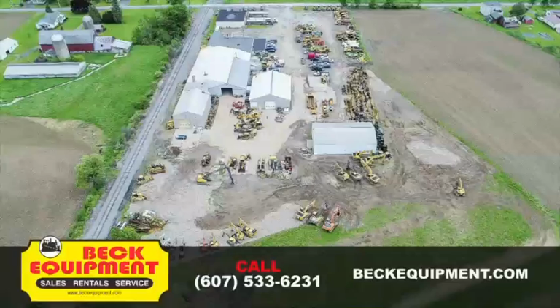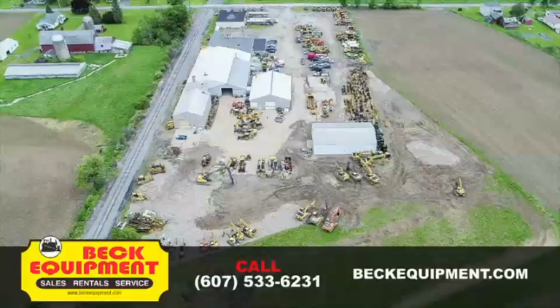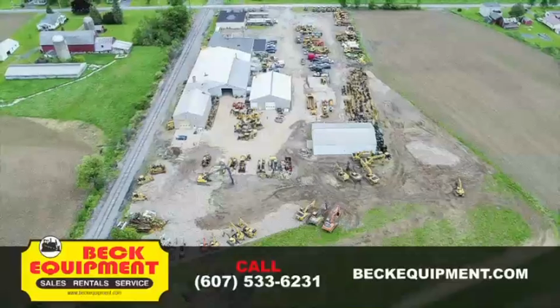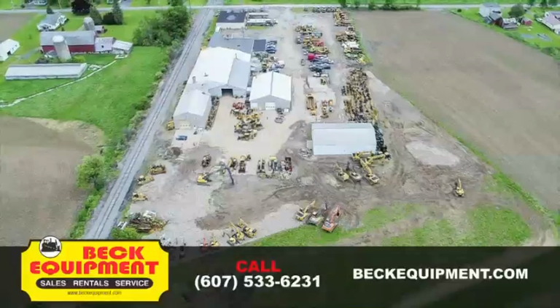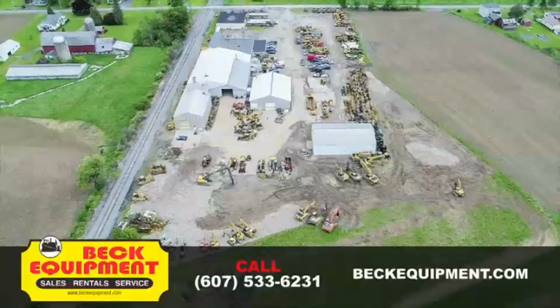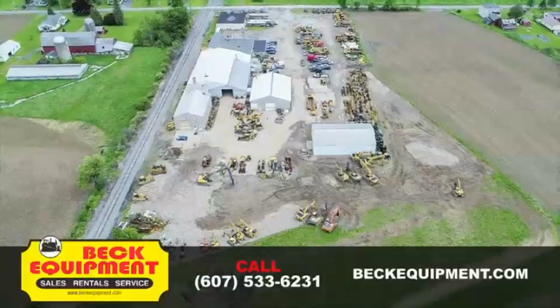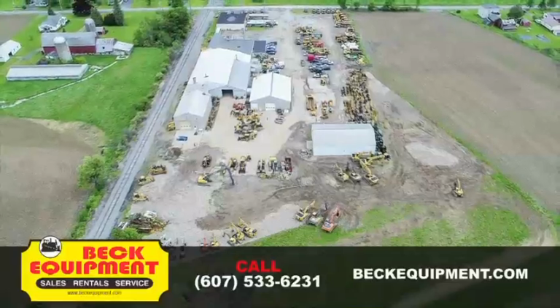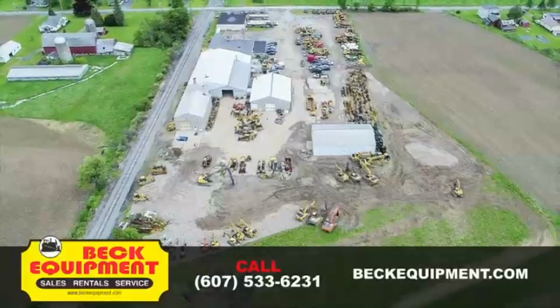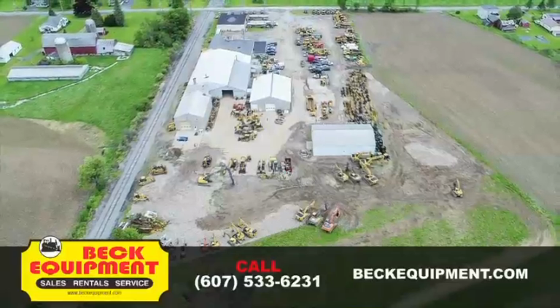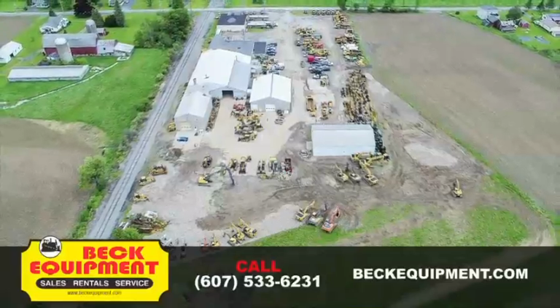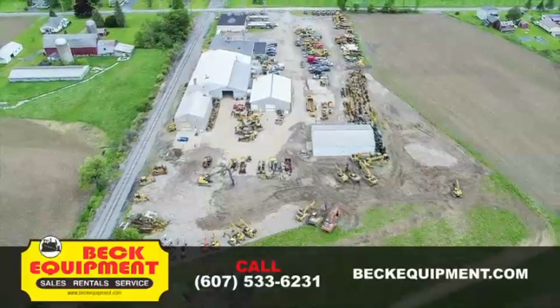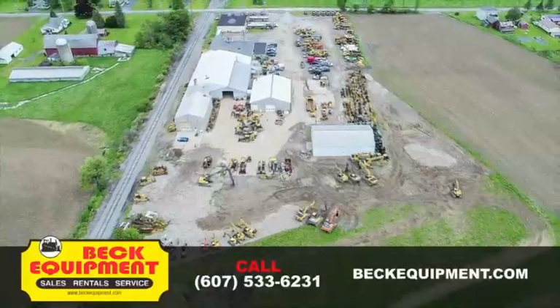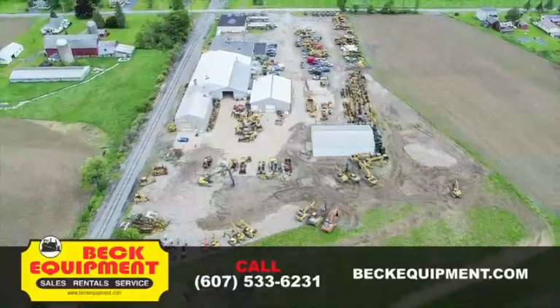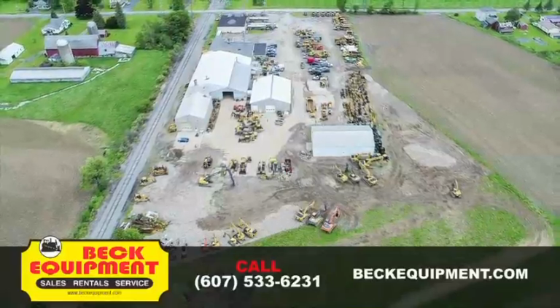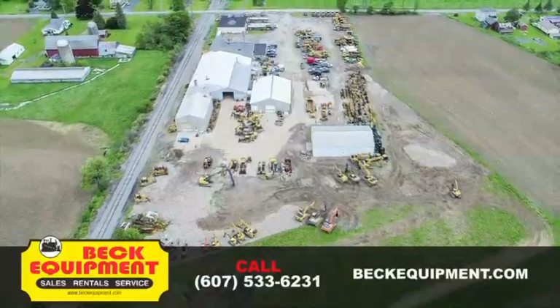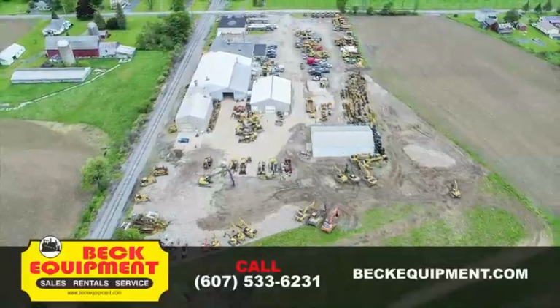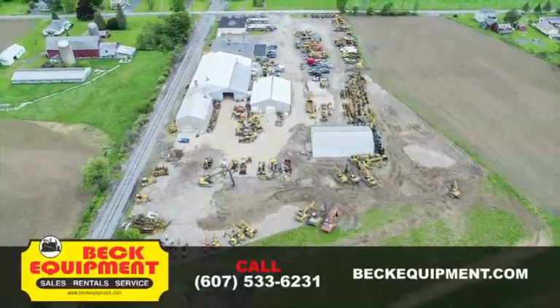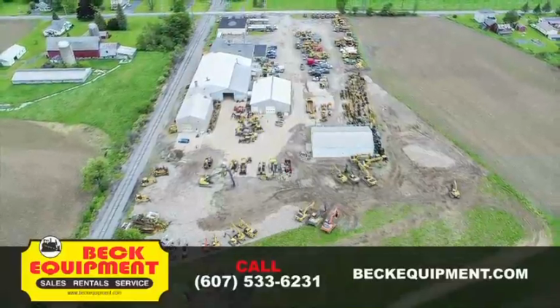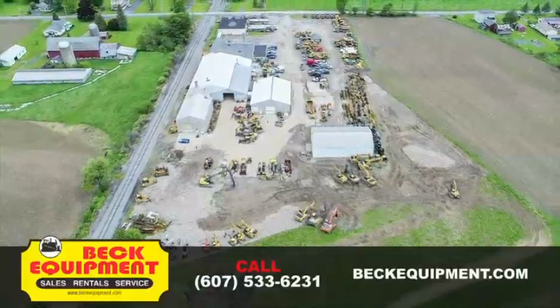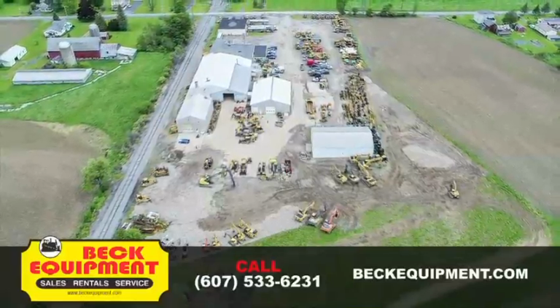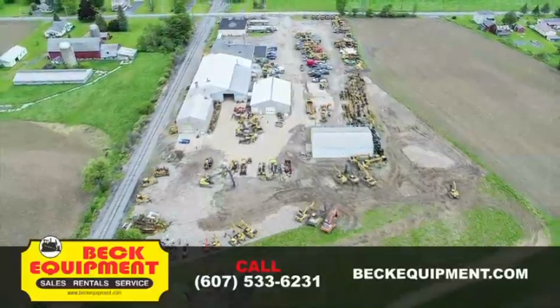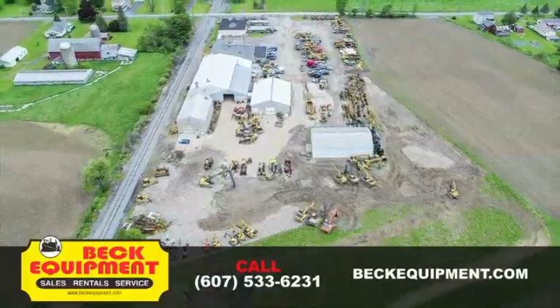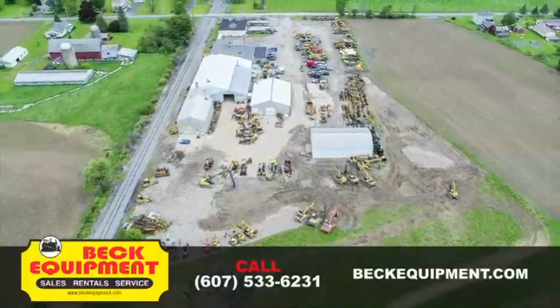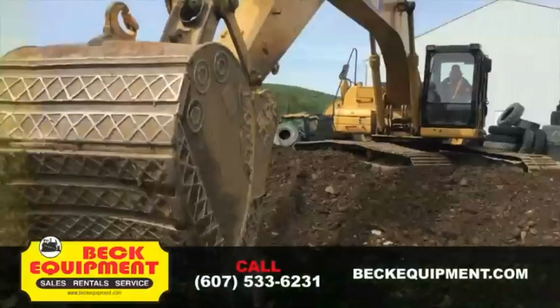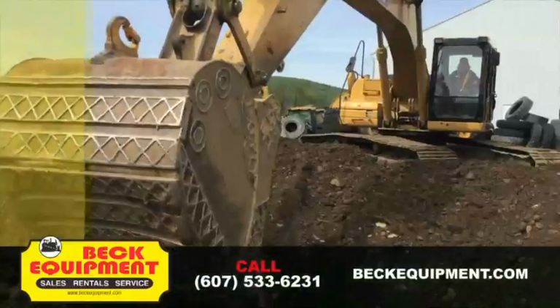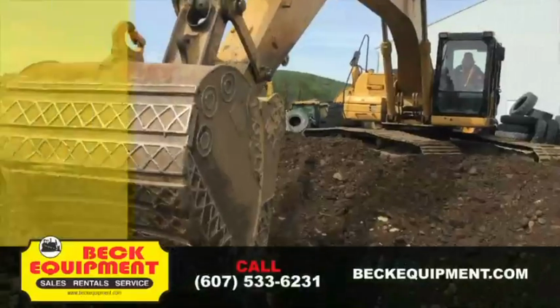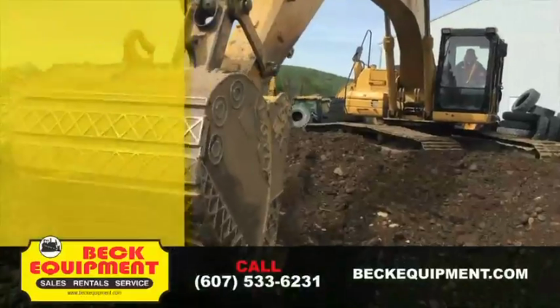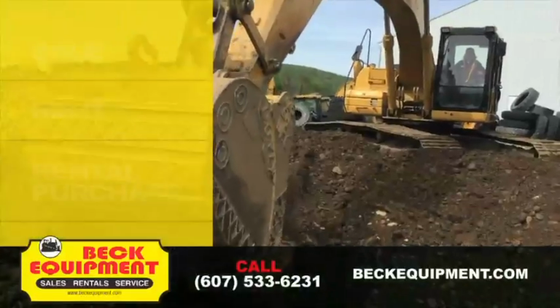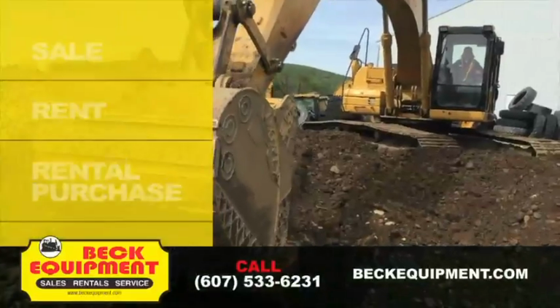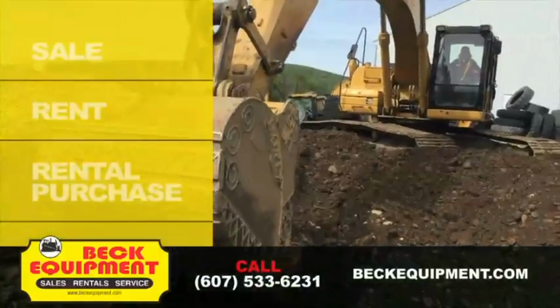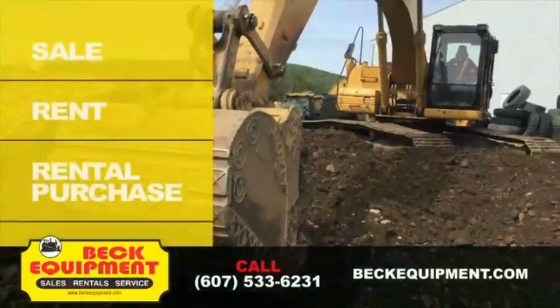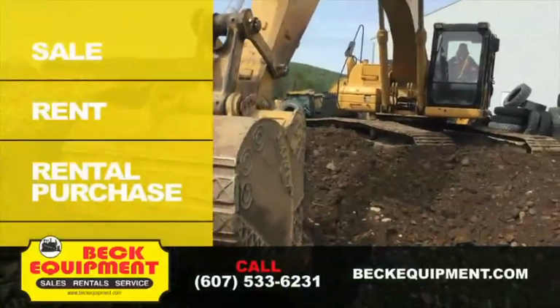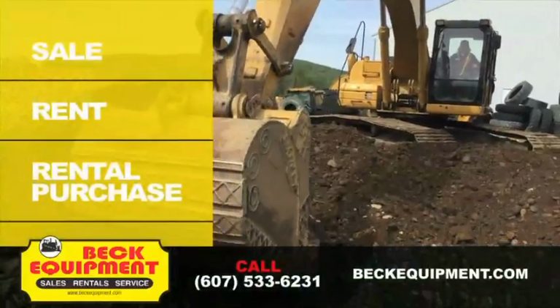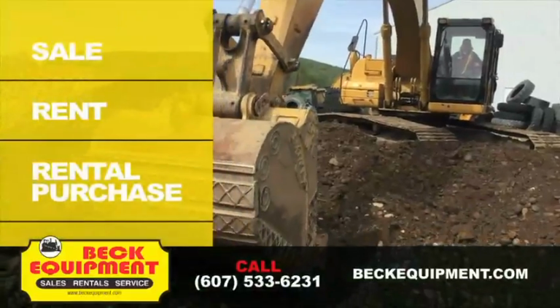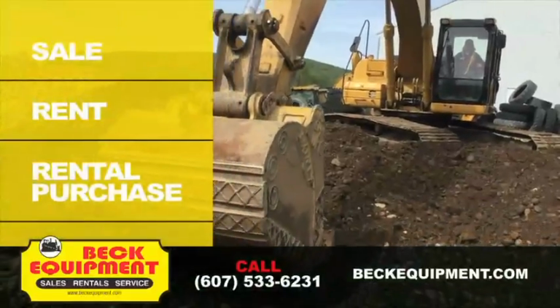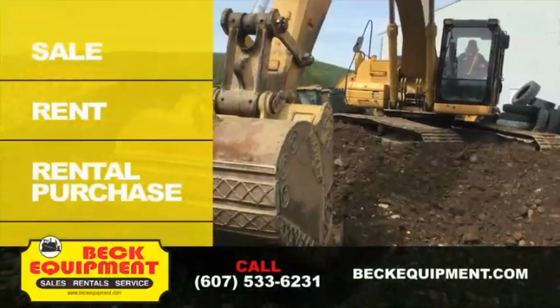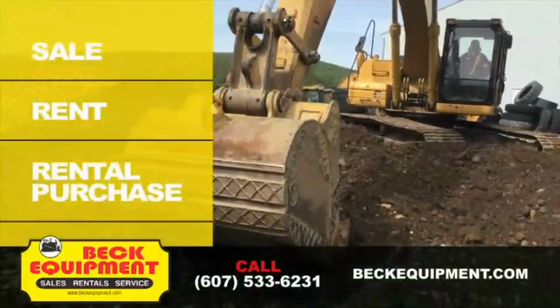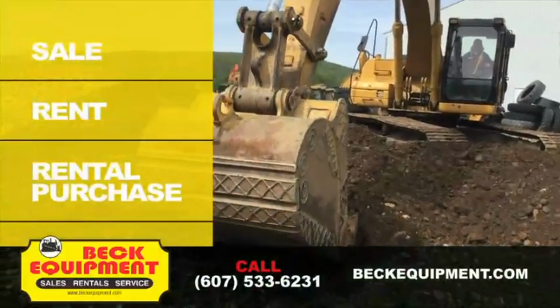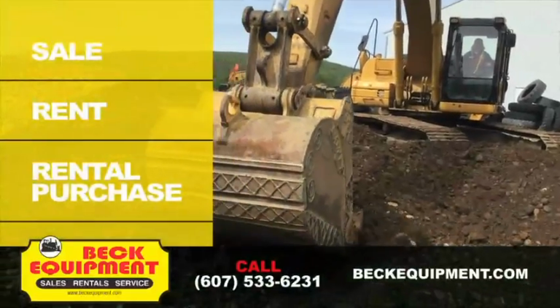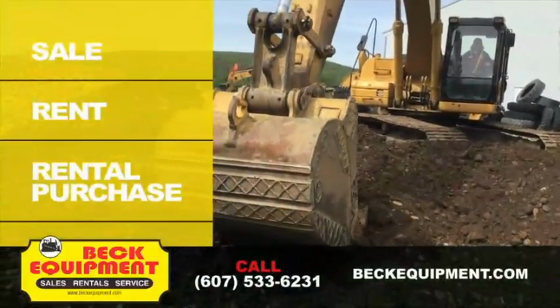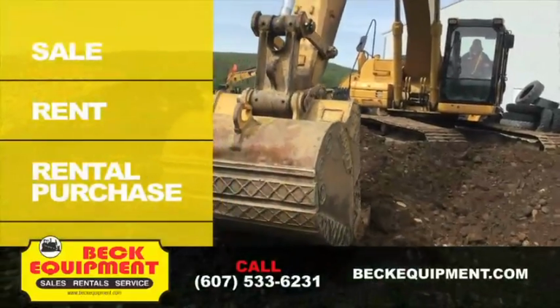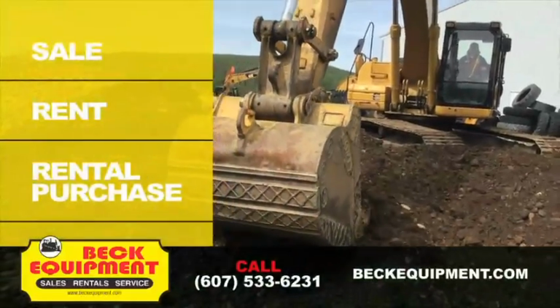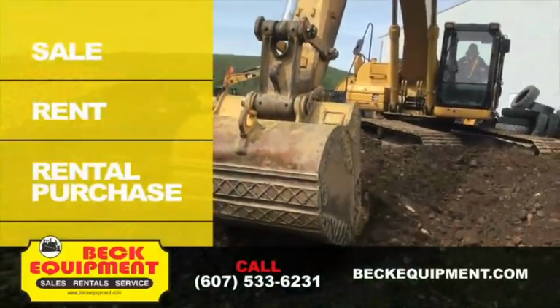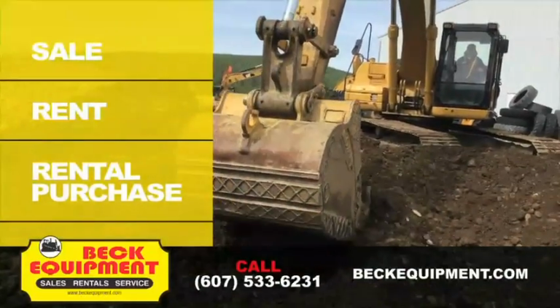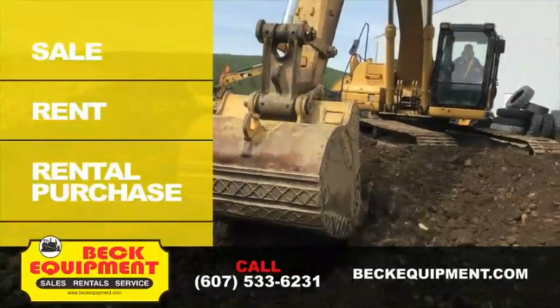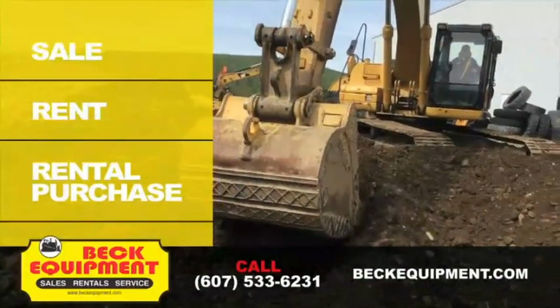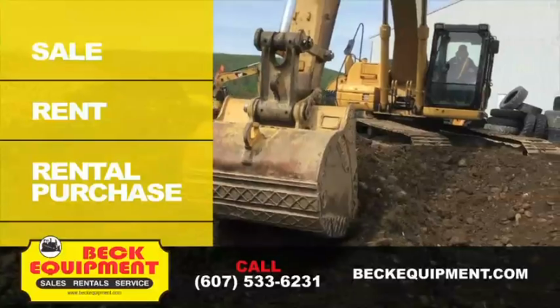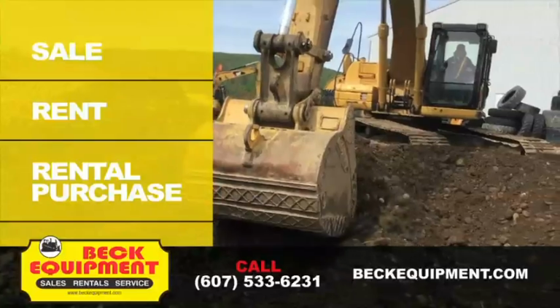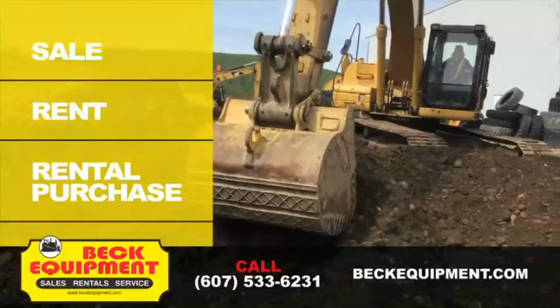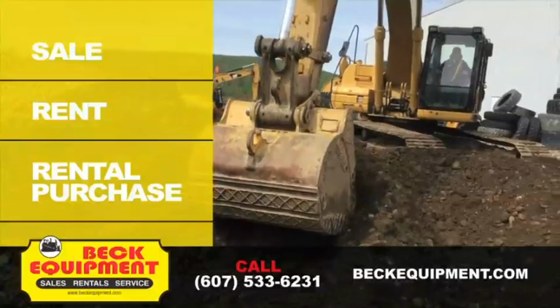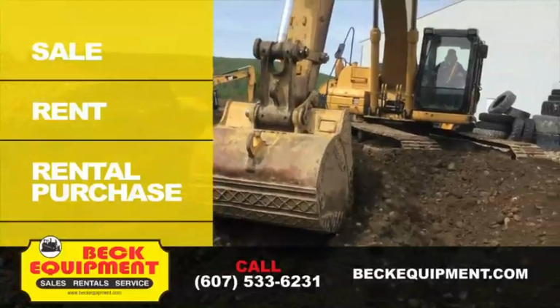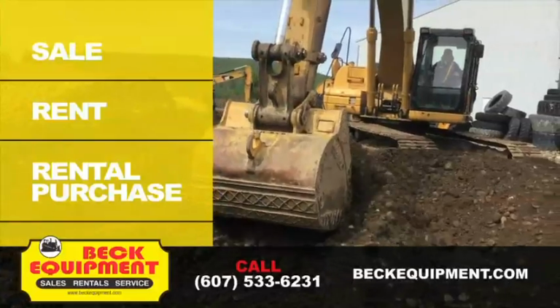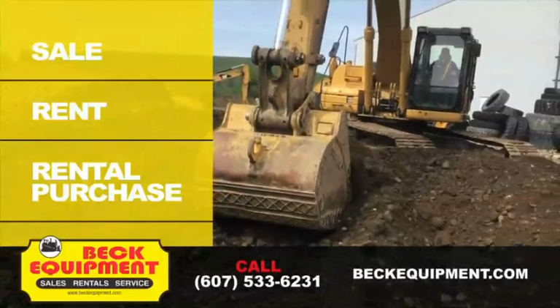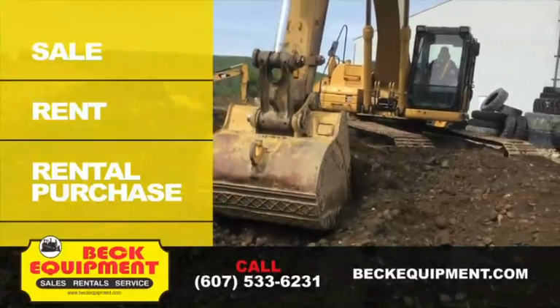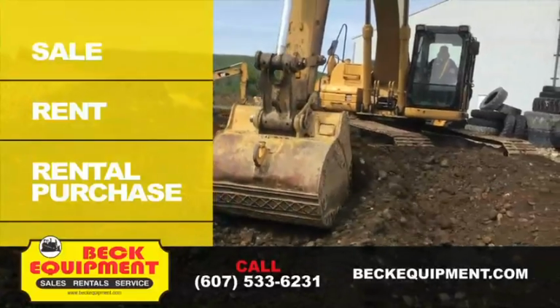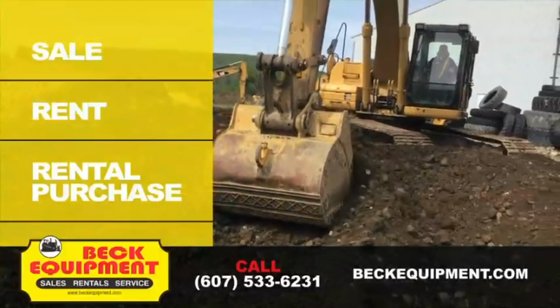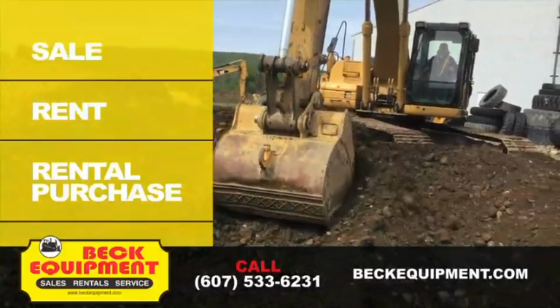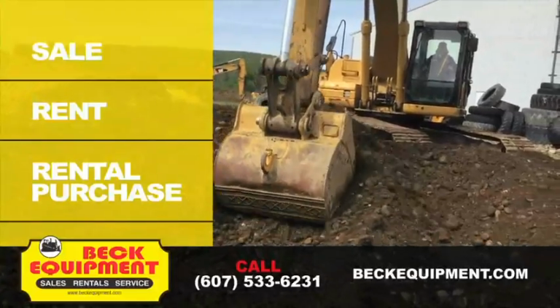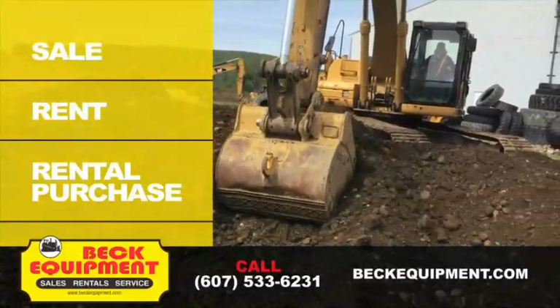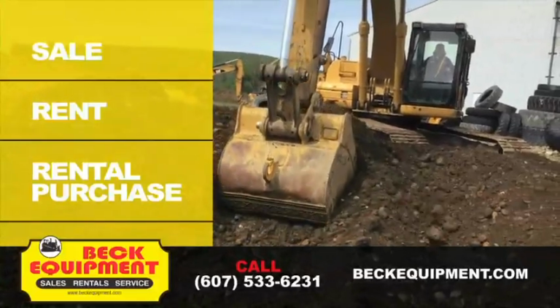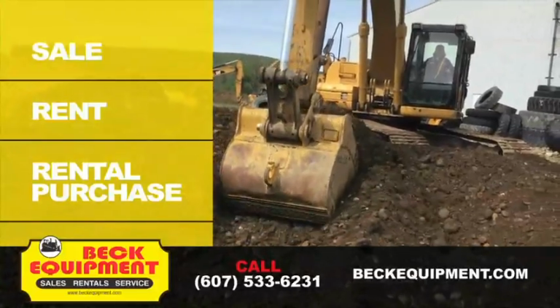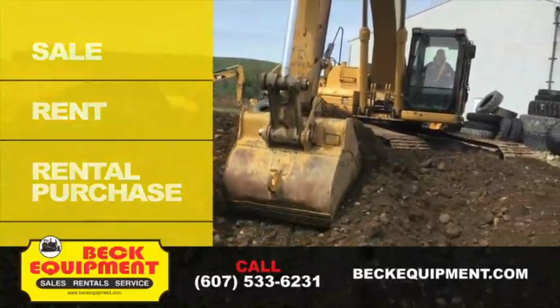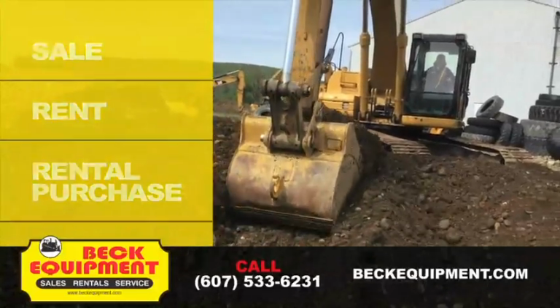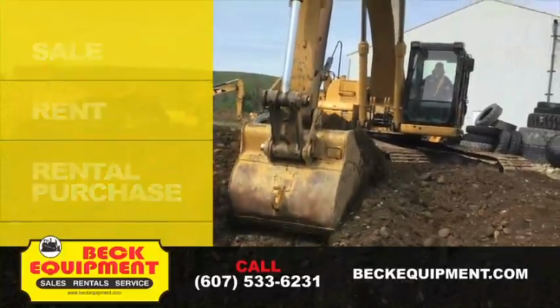If you need construction machinery, Beck Equipment has 180 machines and hundreds of buckets and attachments for sale, rent, or rental purchase.